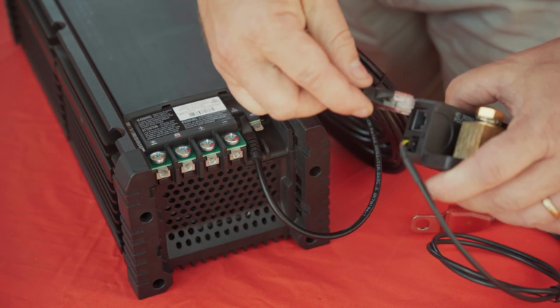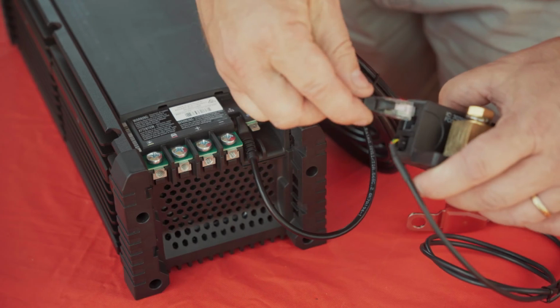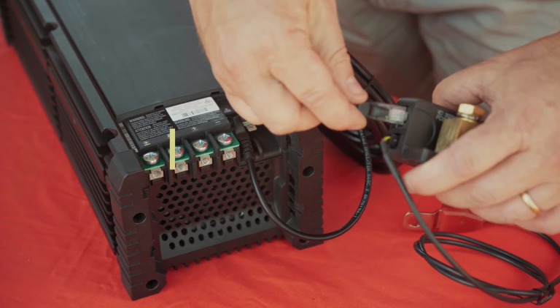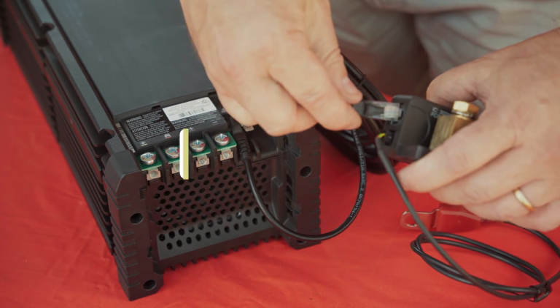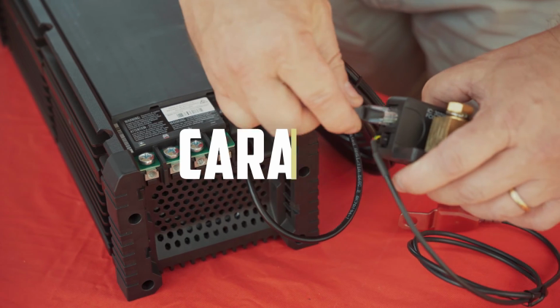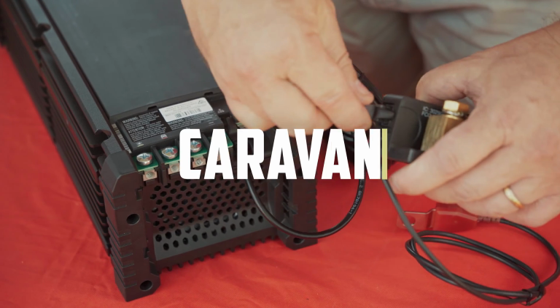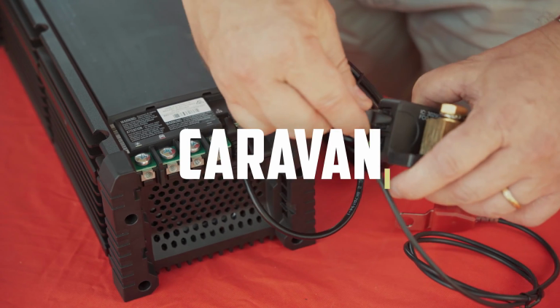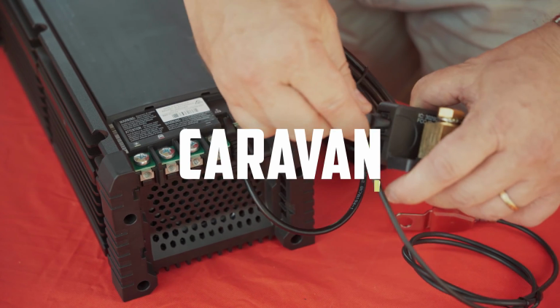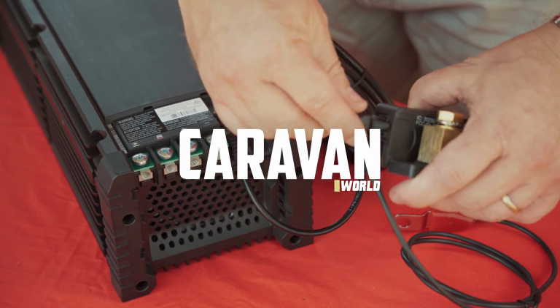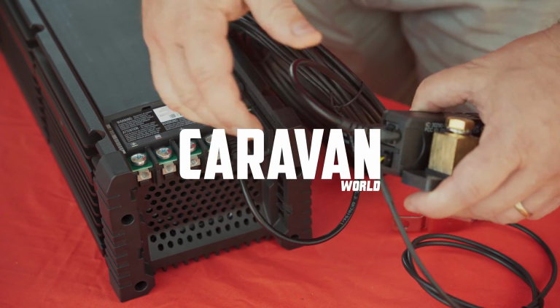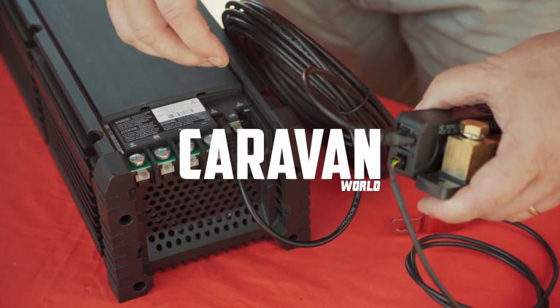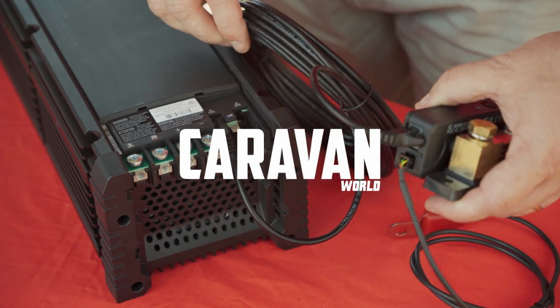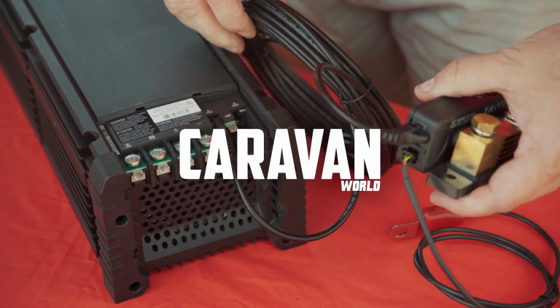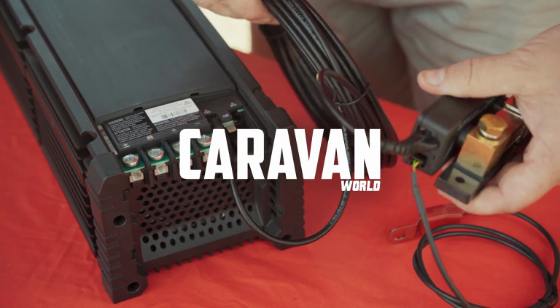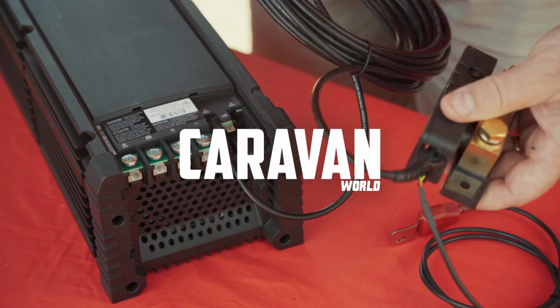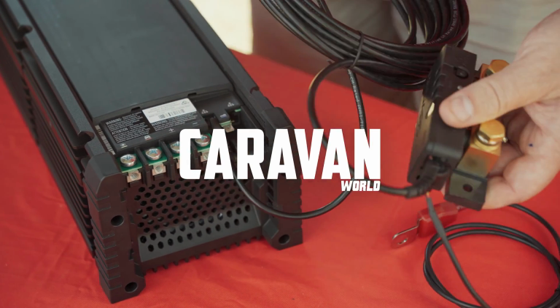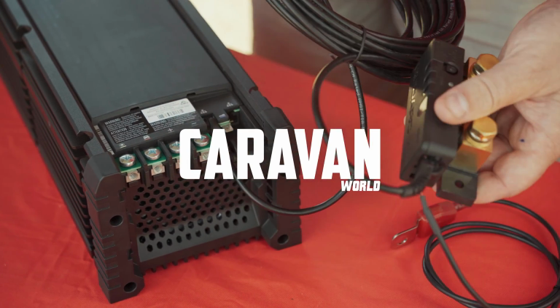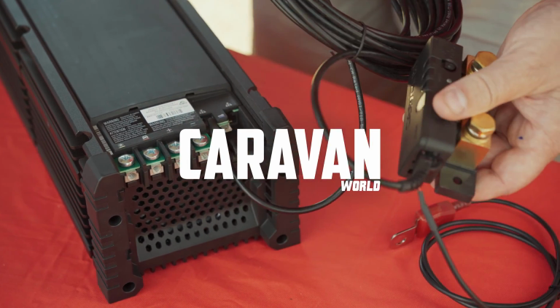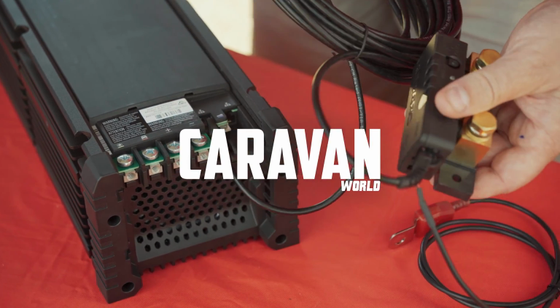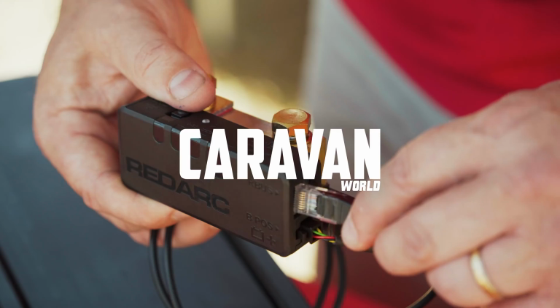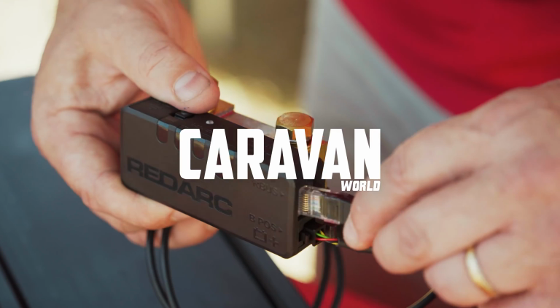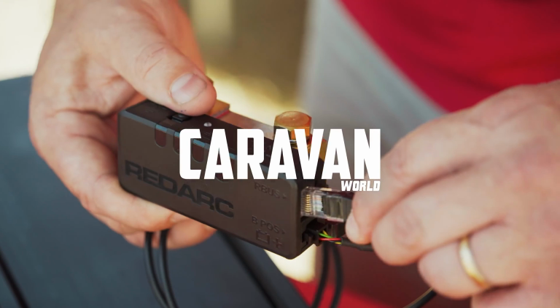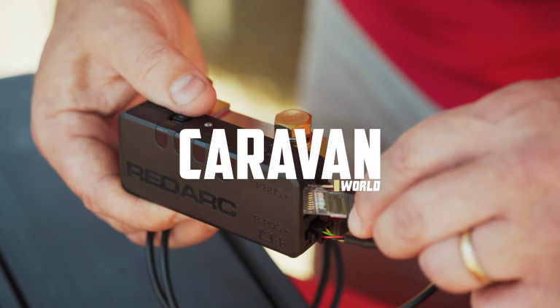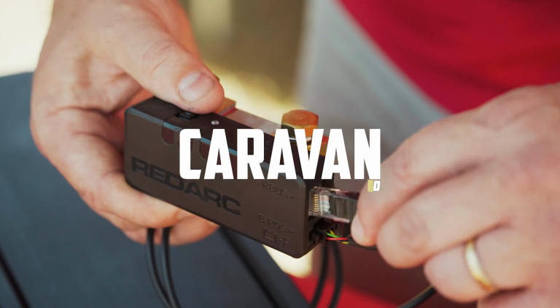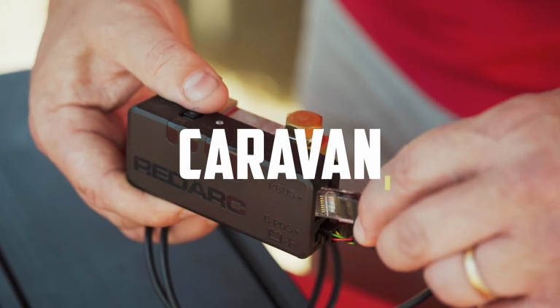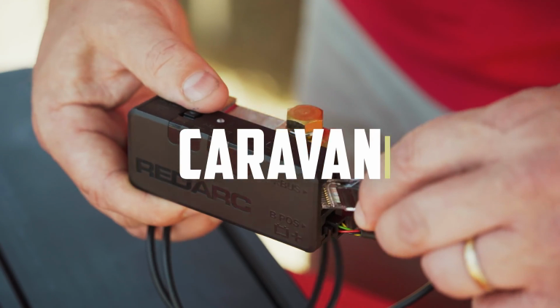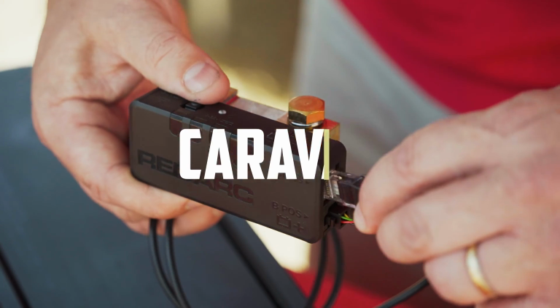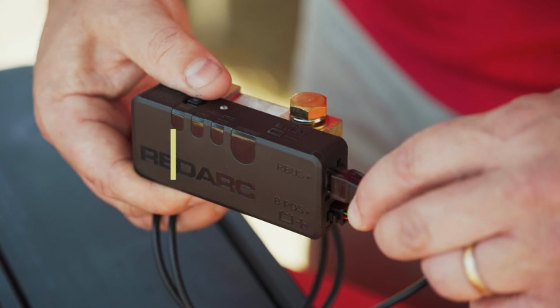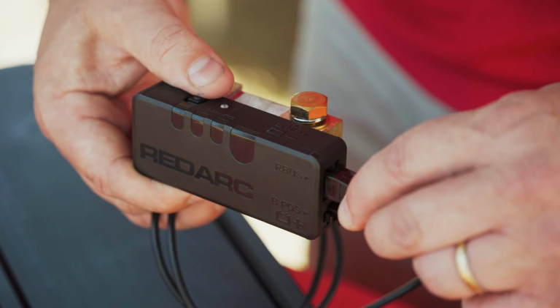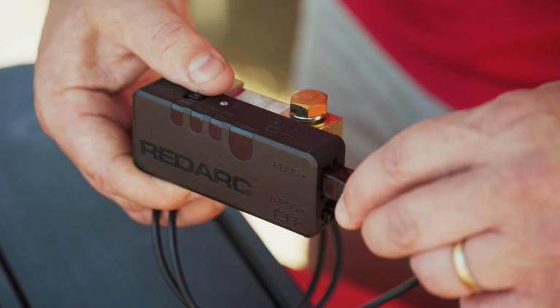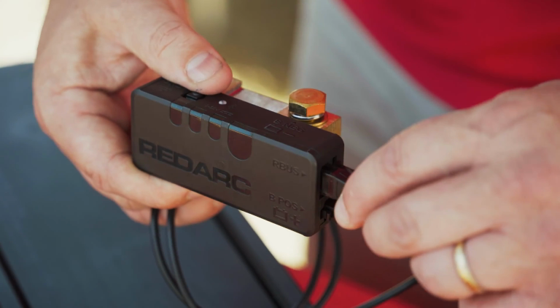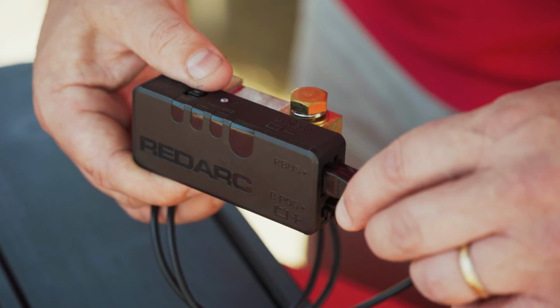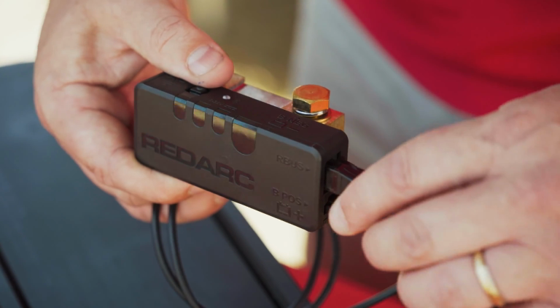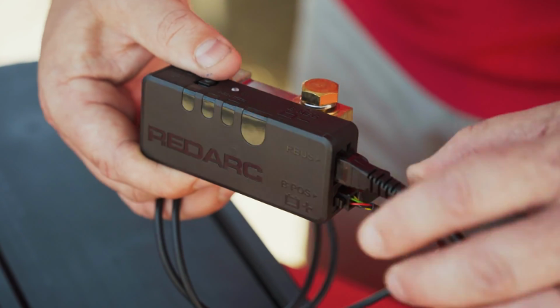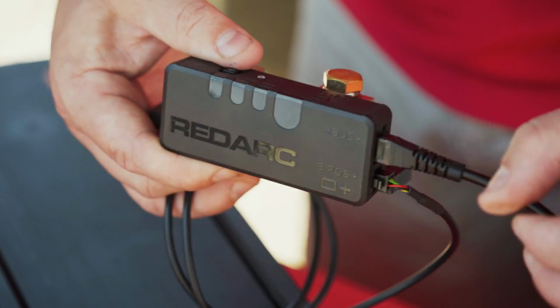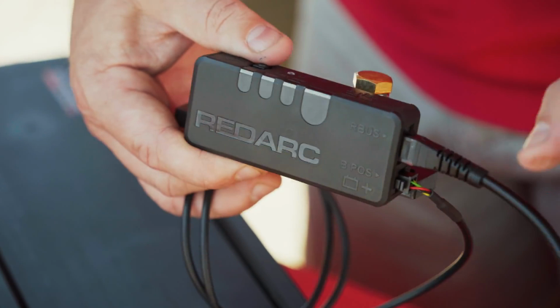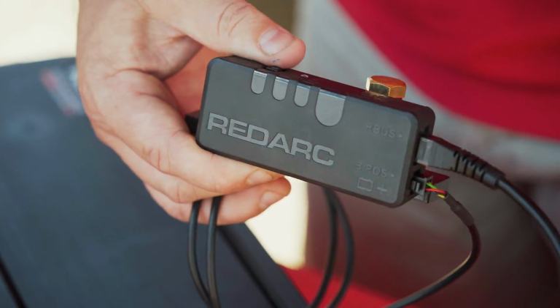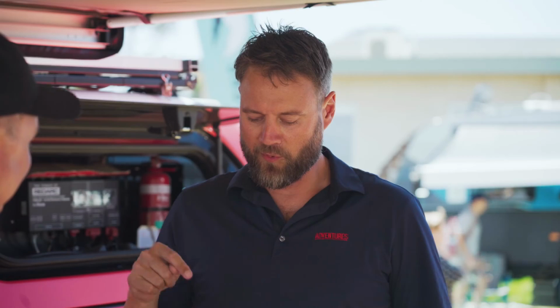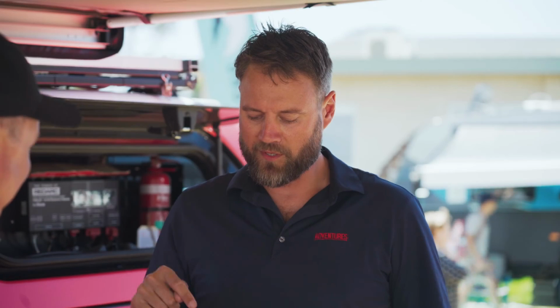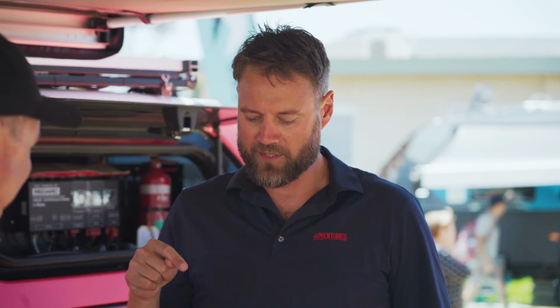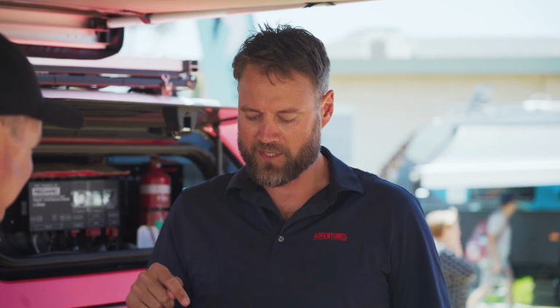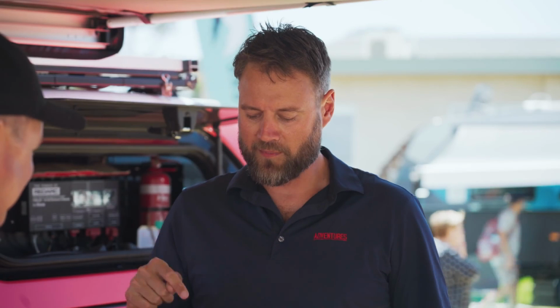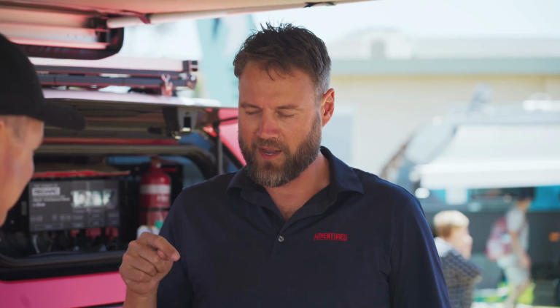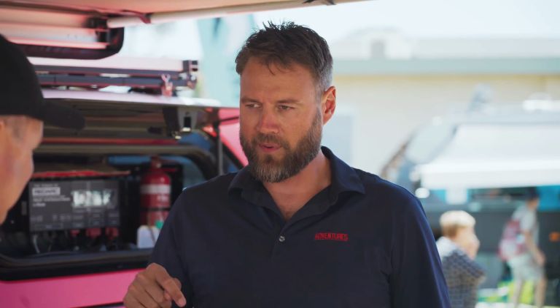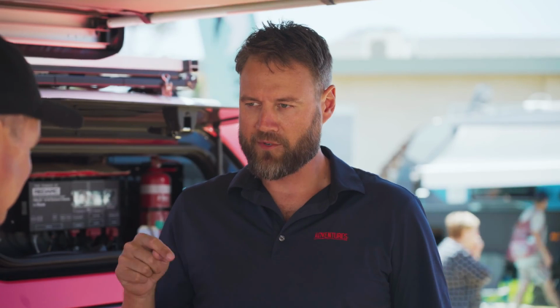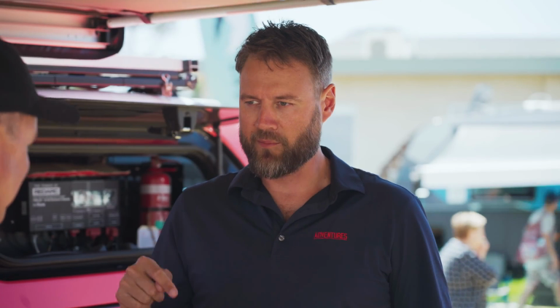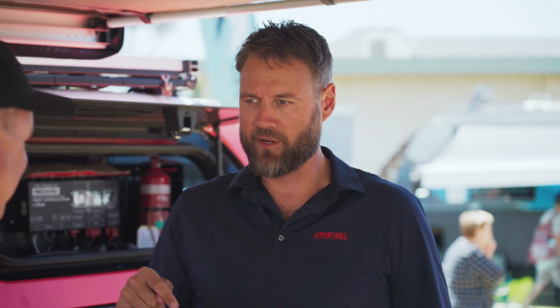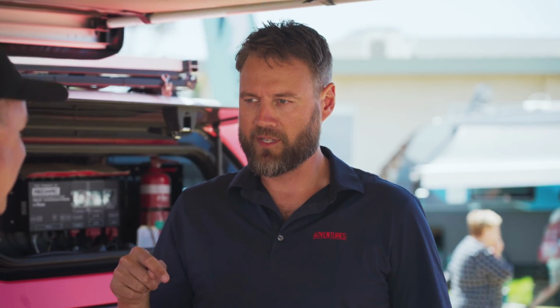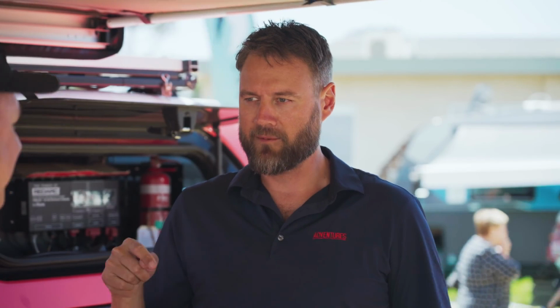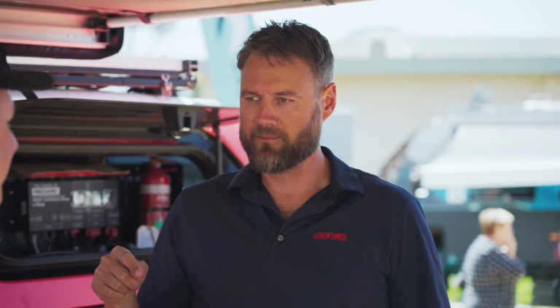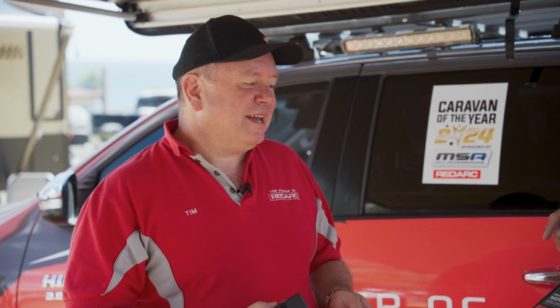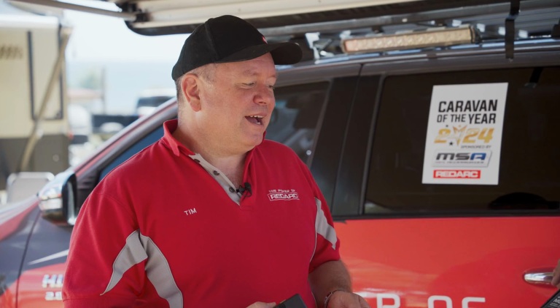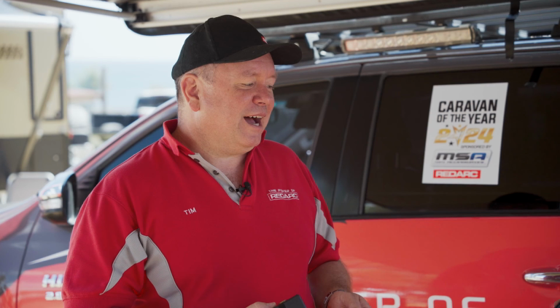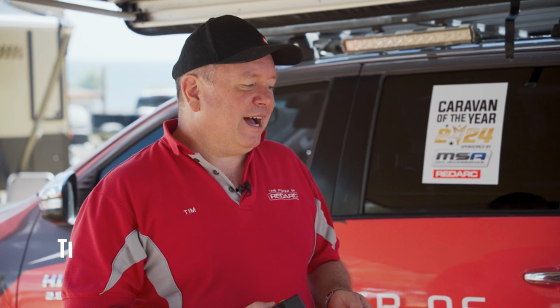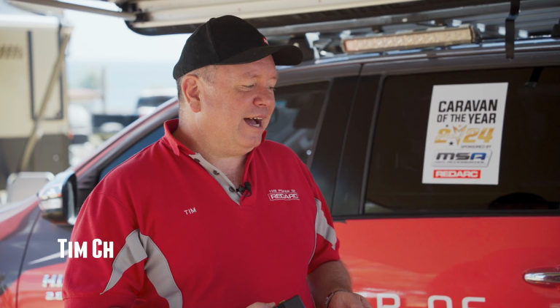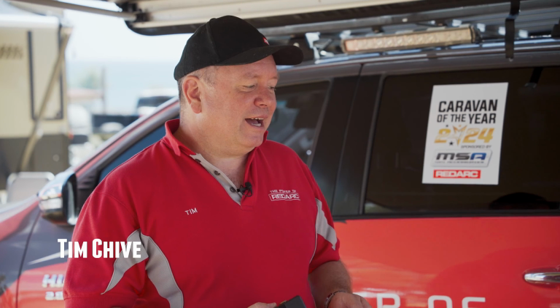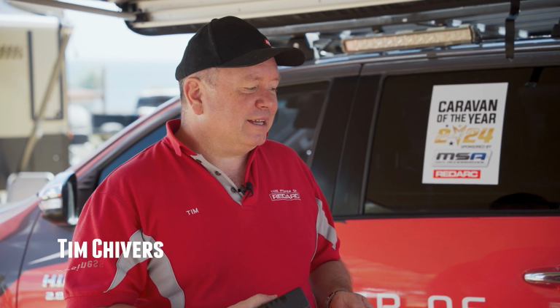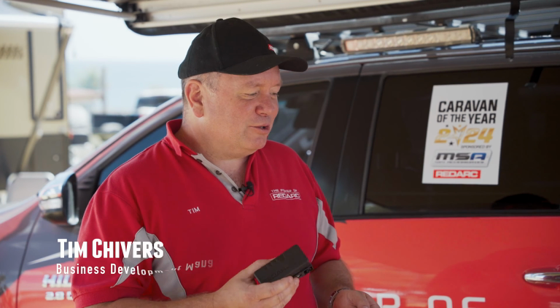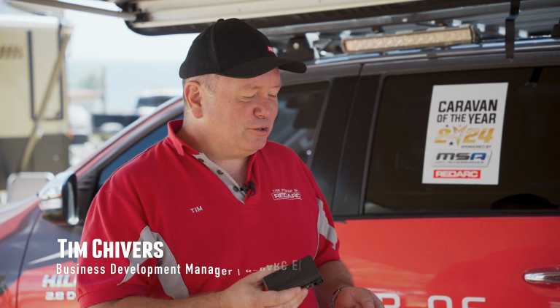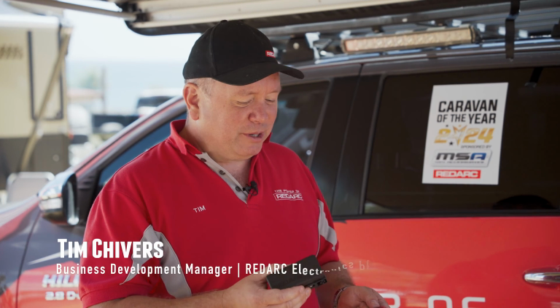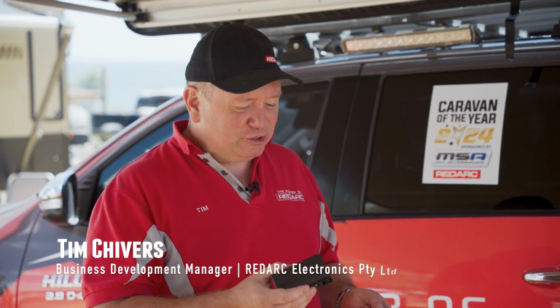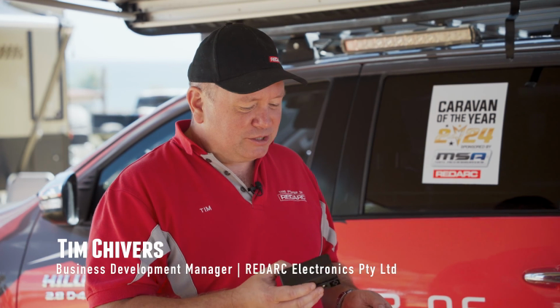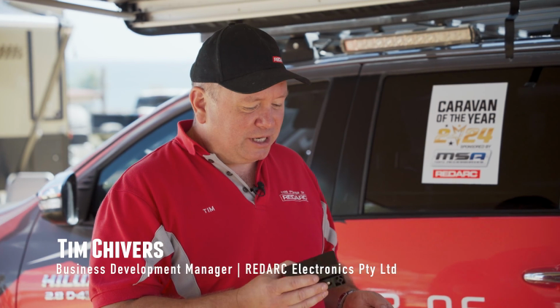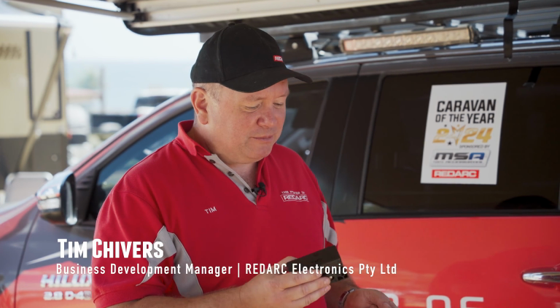Tim, I know what this is because I've already got a mate who's bought one and I've put them onto it. But tell me, what is the Smart Battery Monitor?